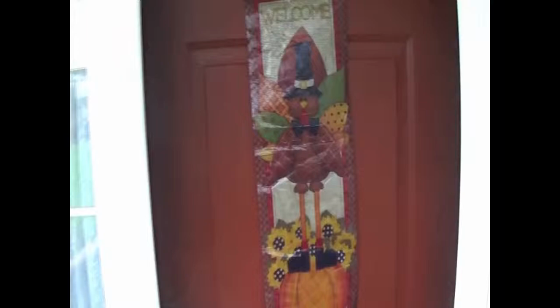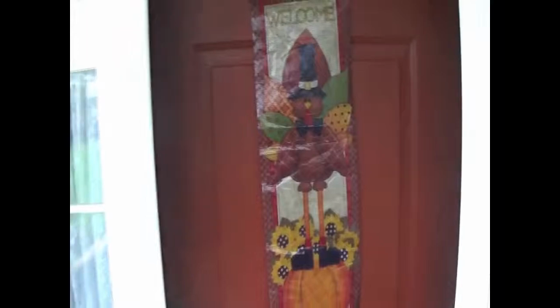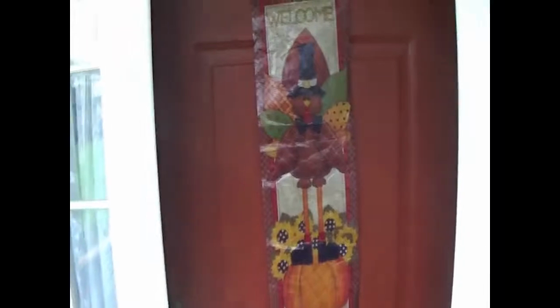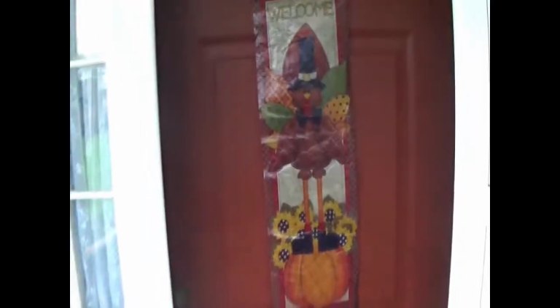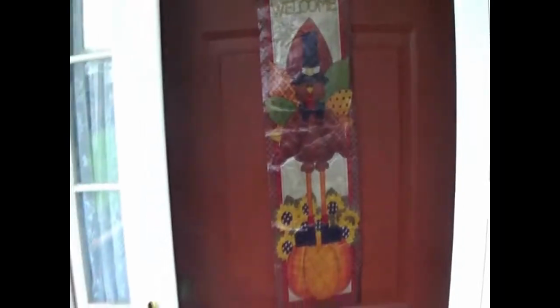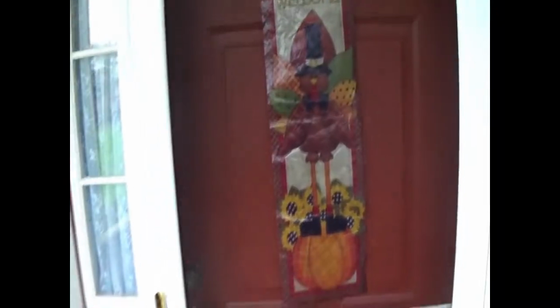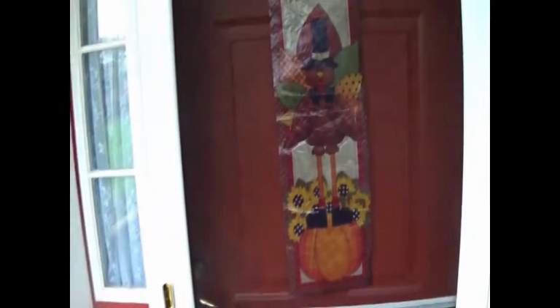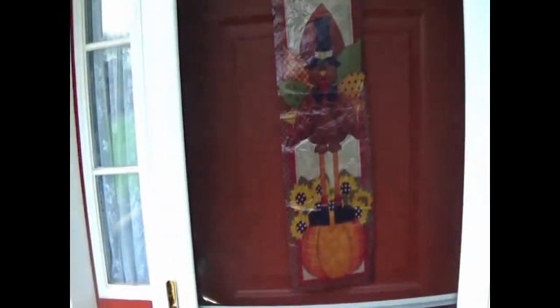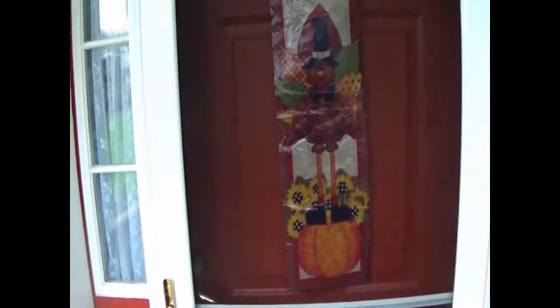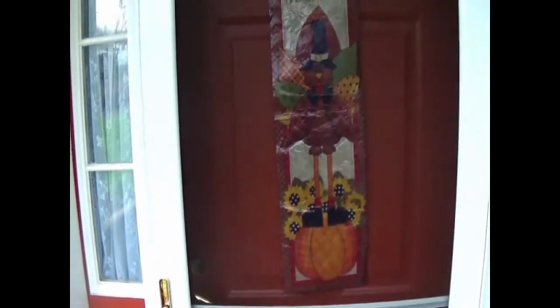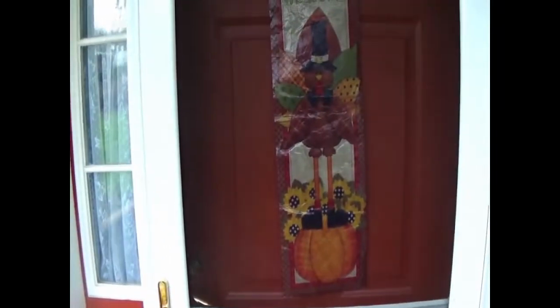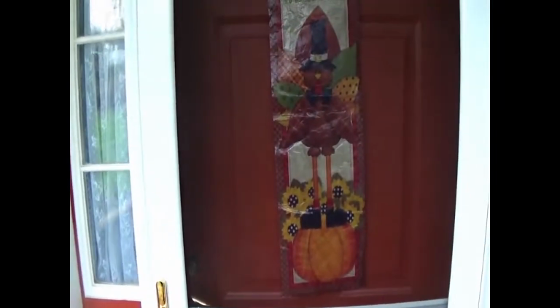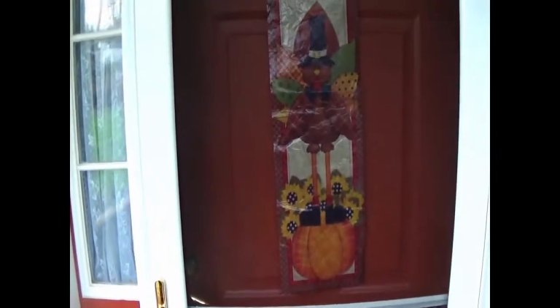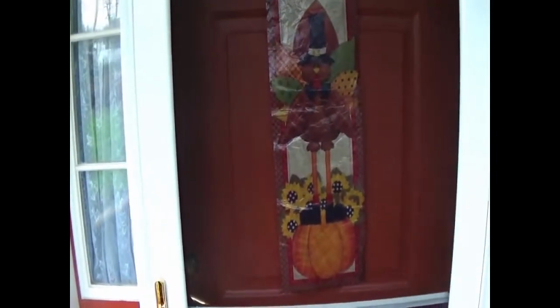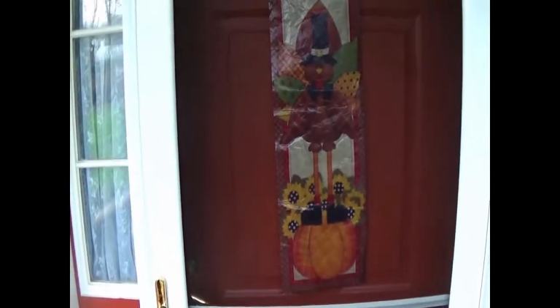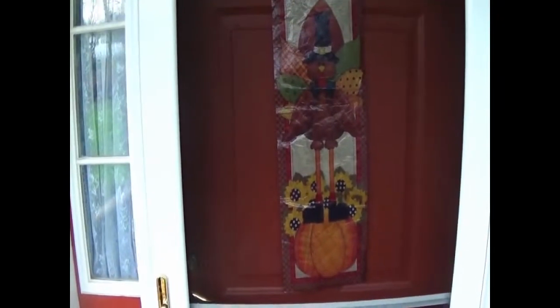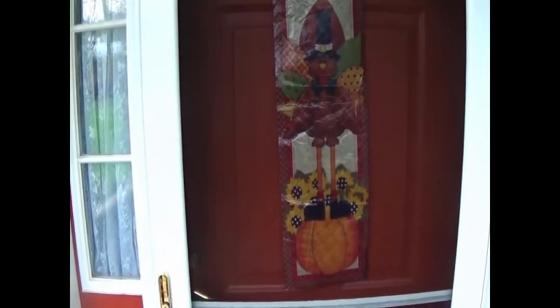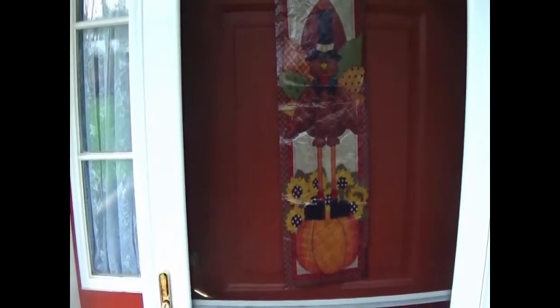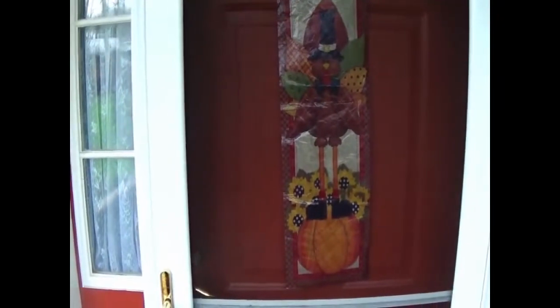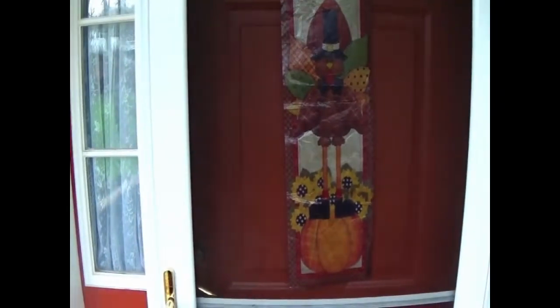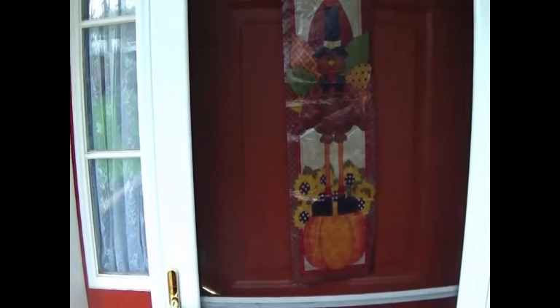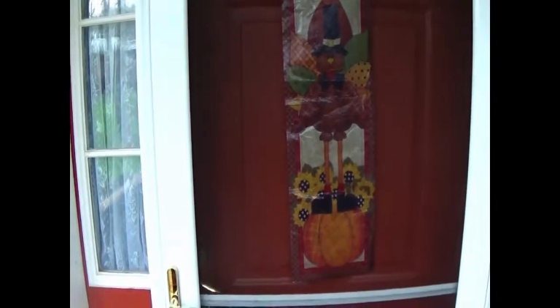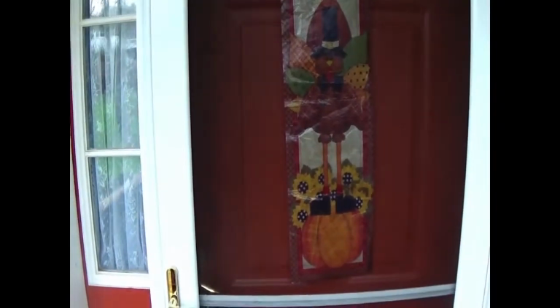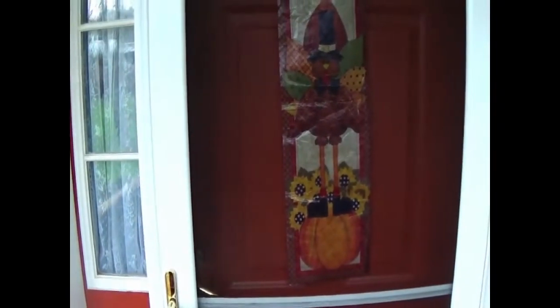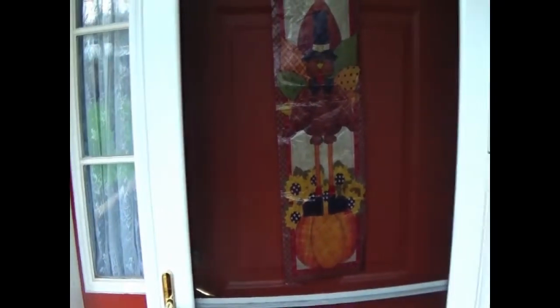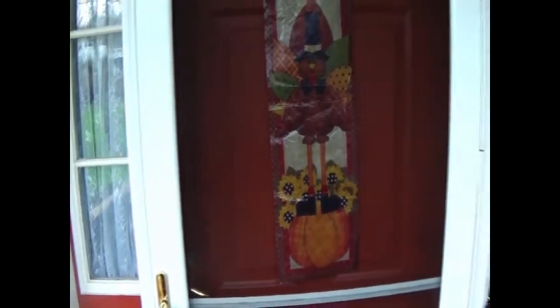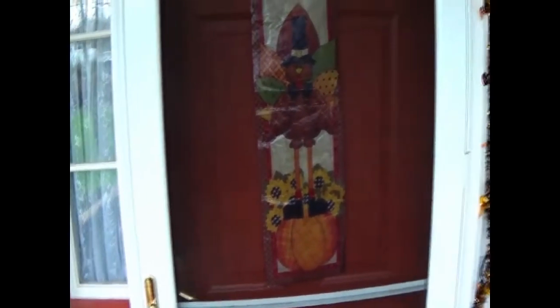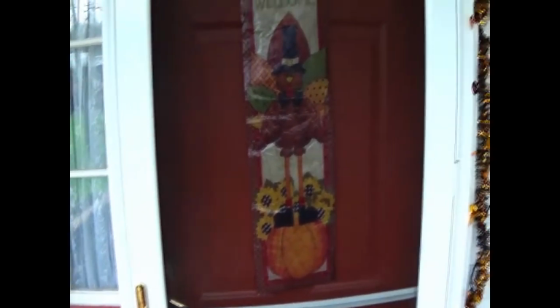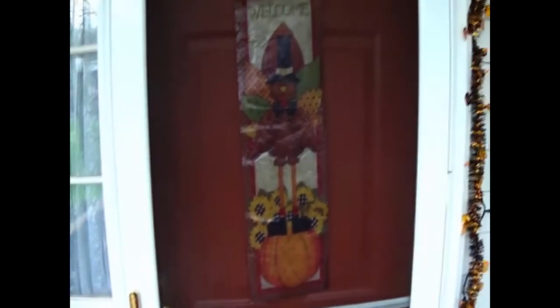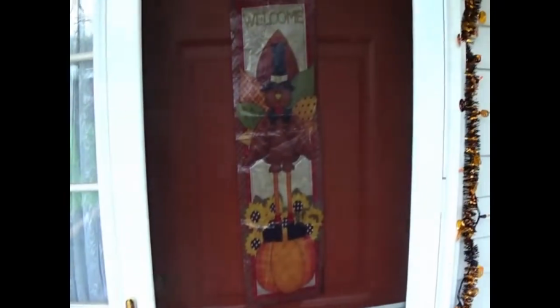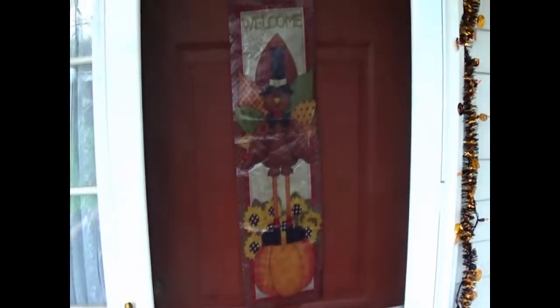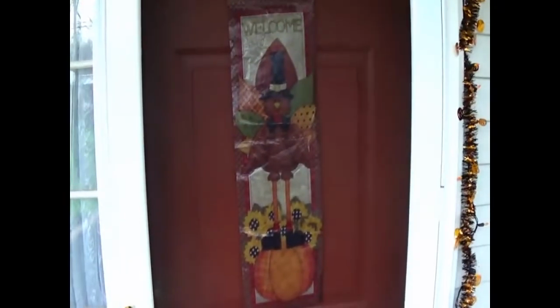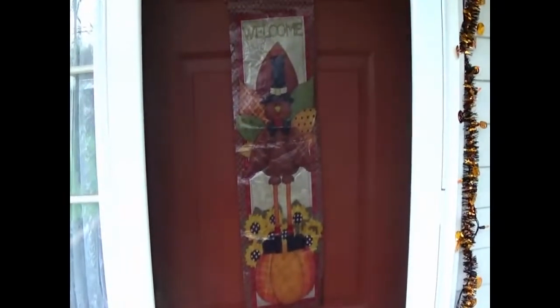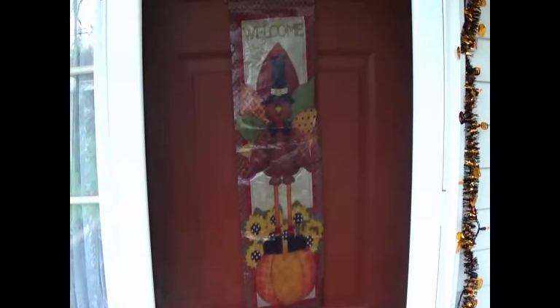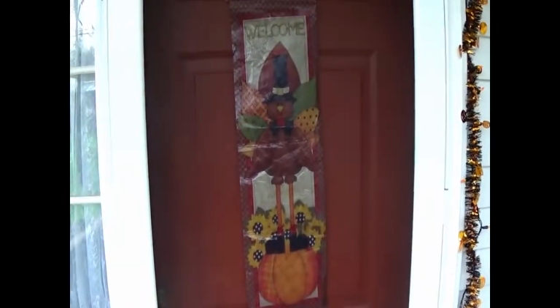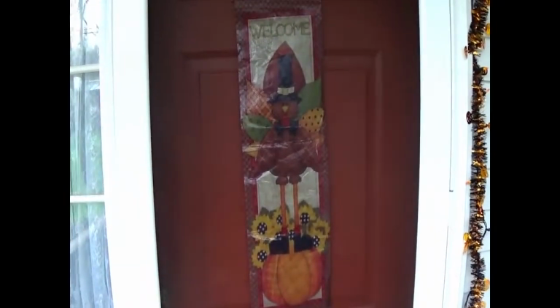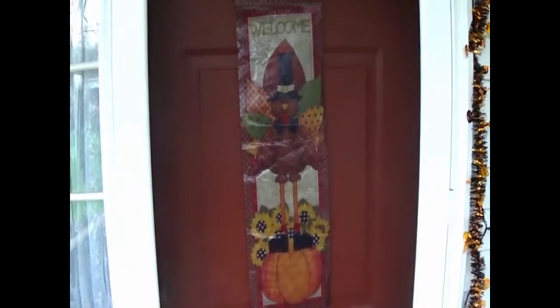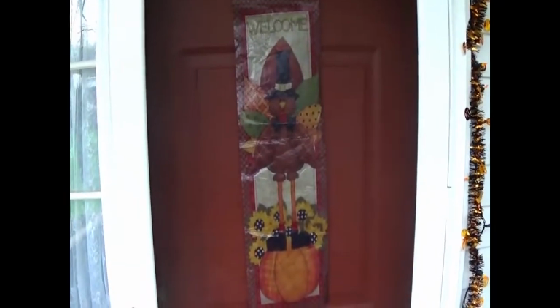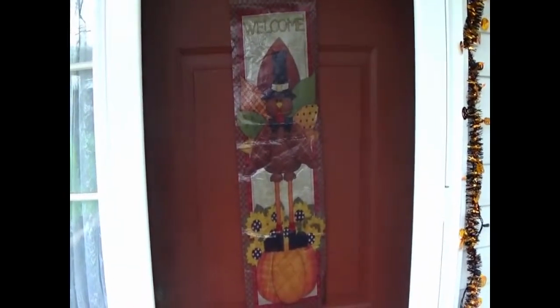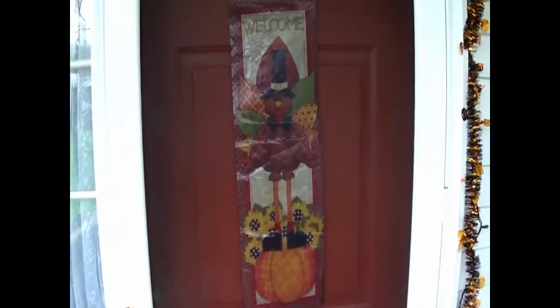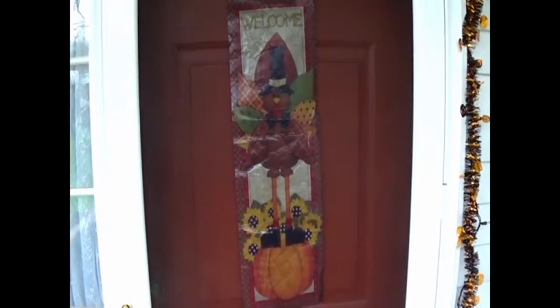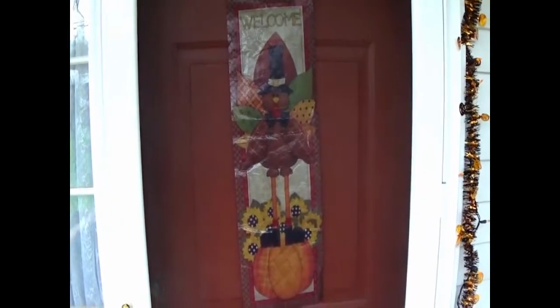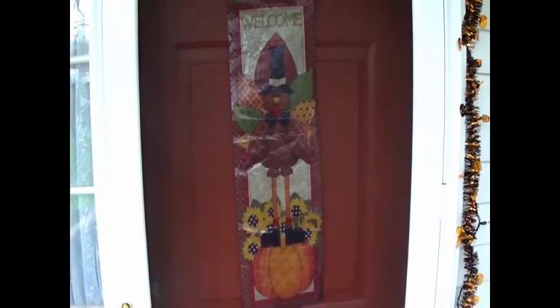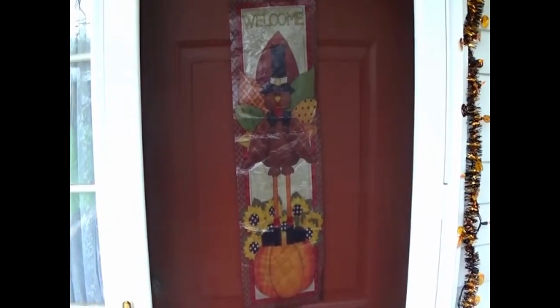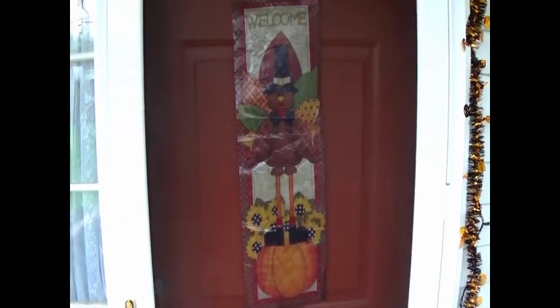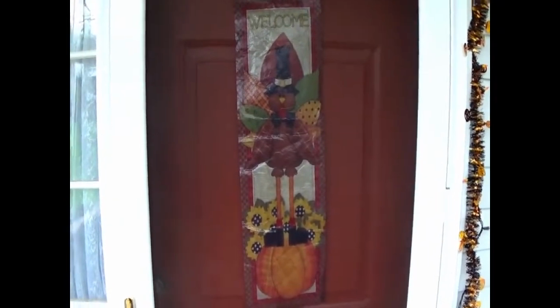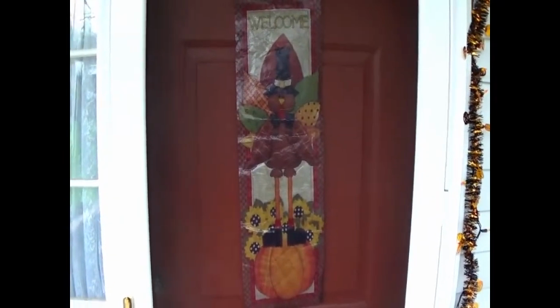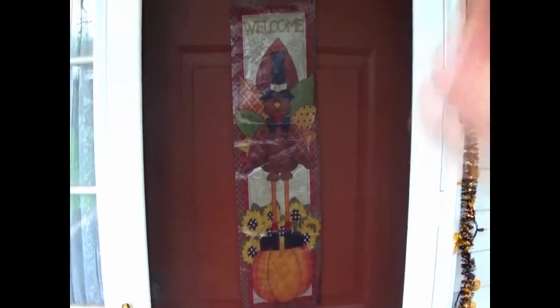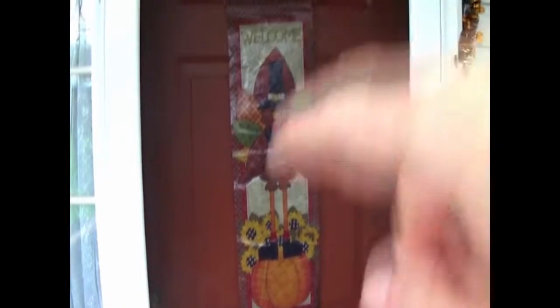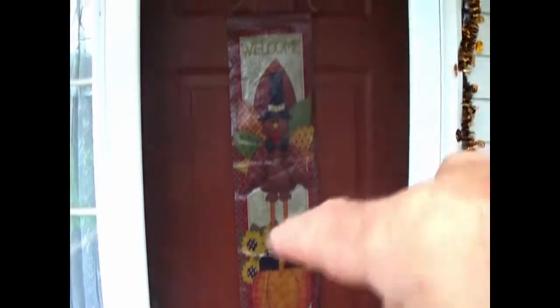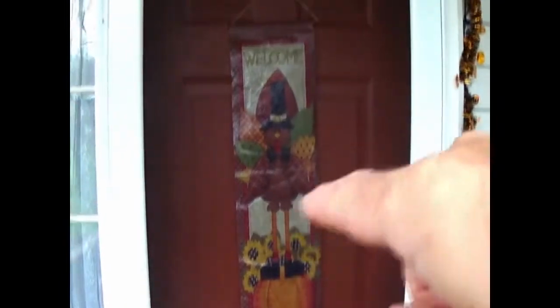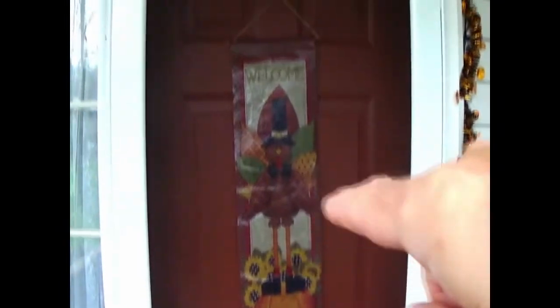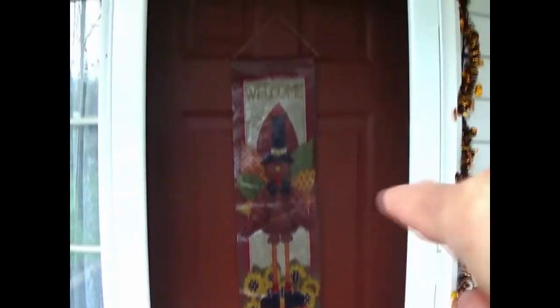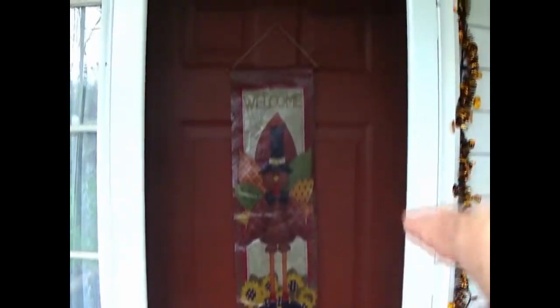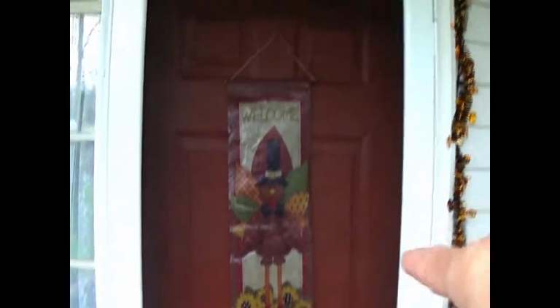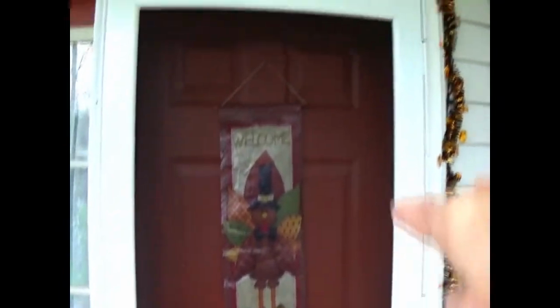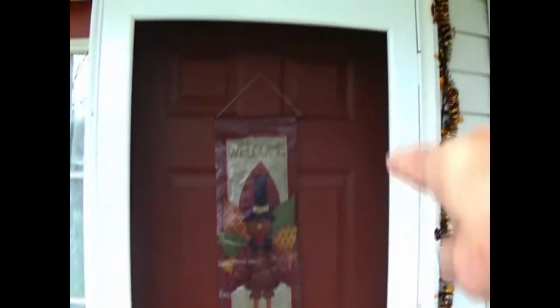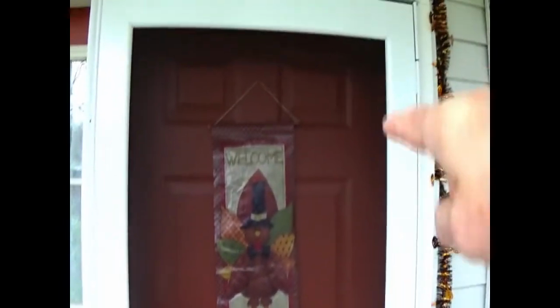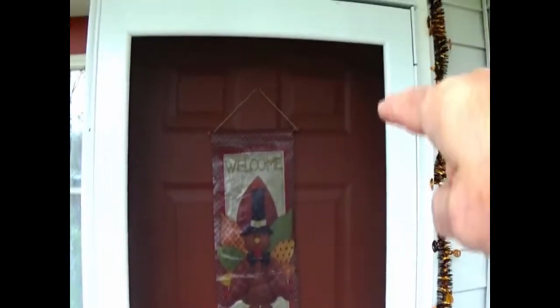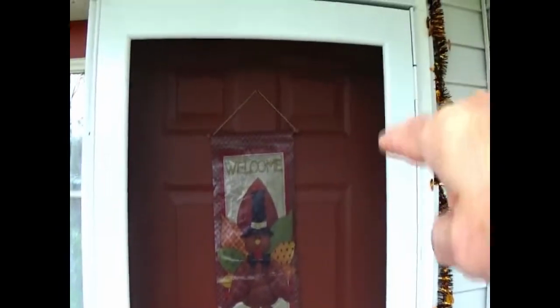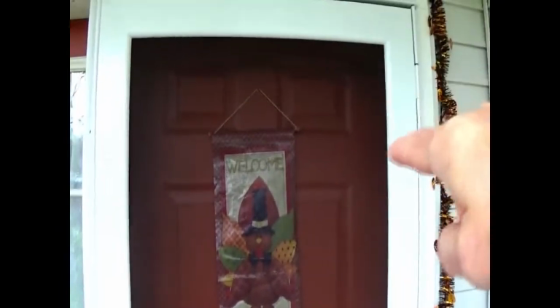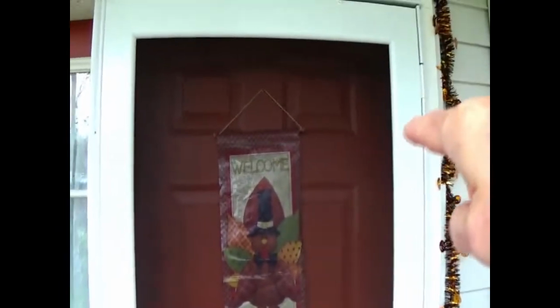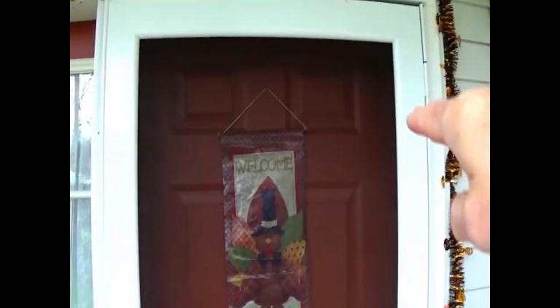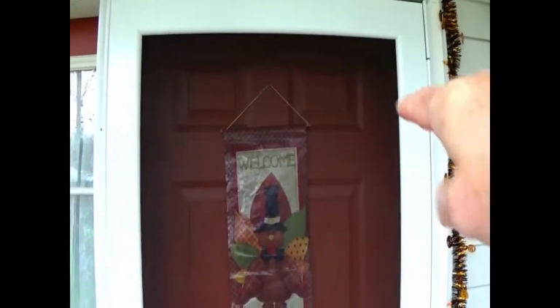Hey, thanks for stopping by my channel. My name is Beach Troll. Here's what I'm dealing with today.